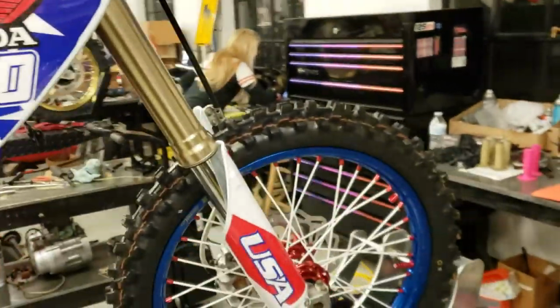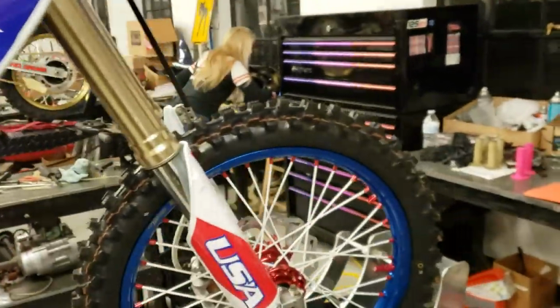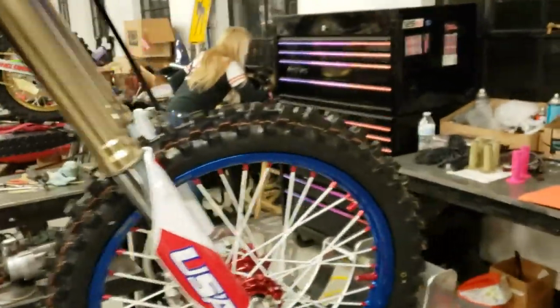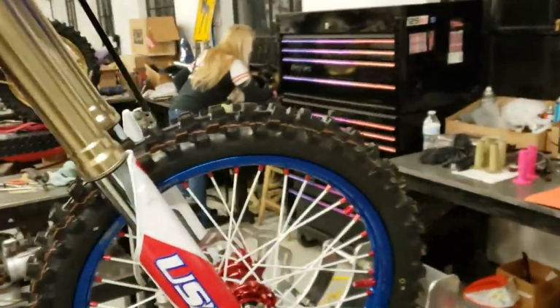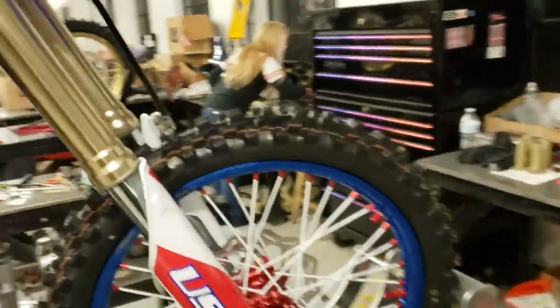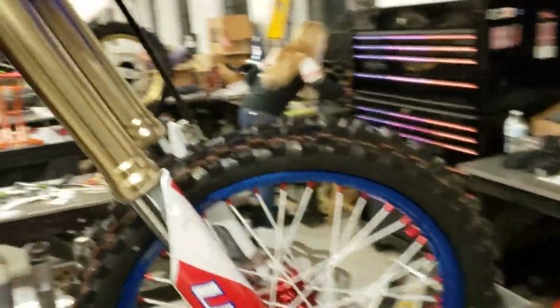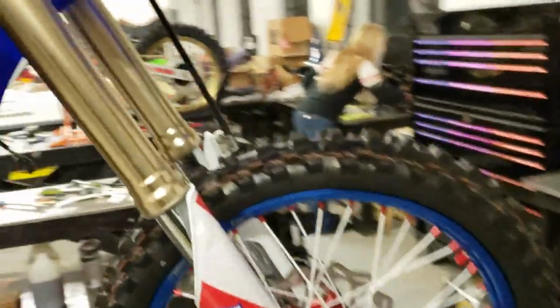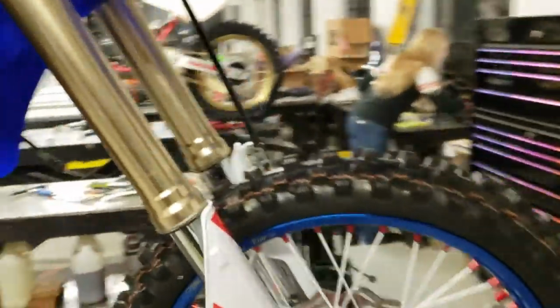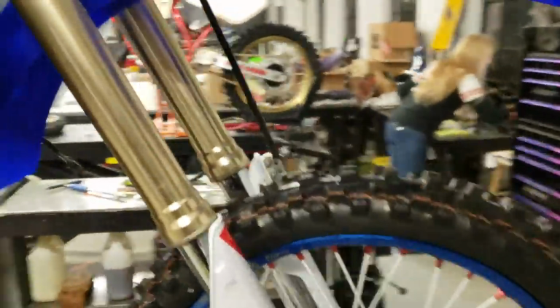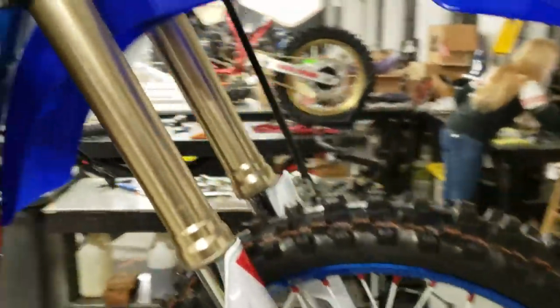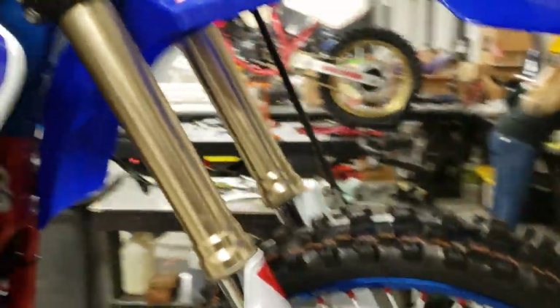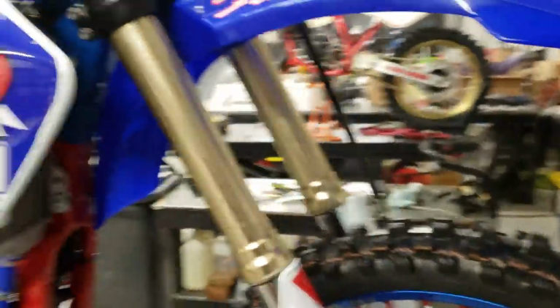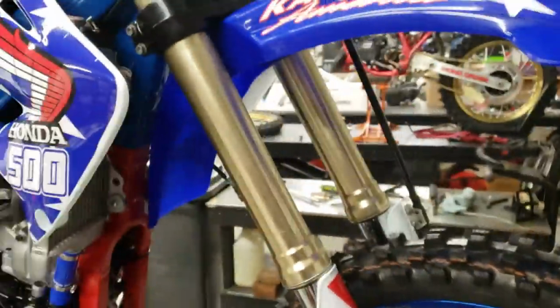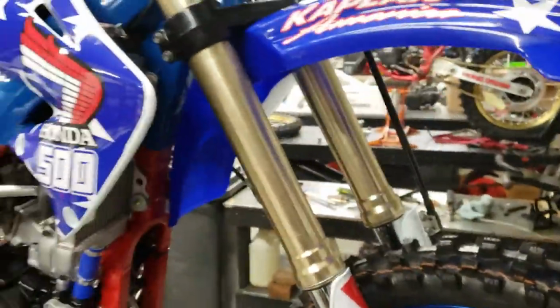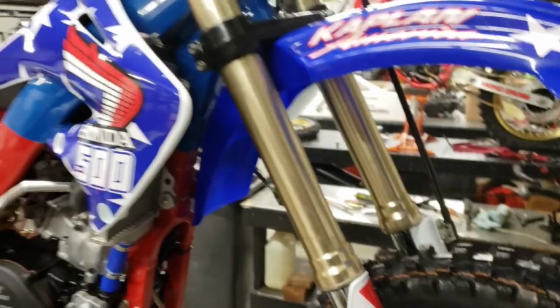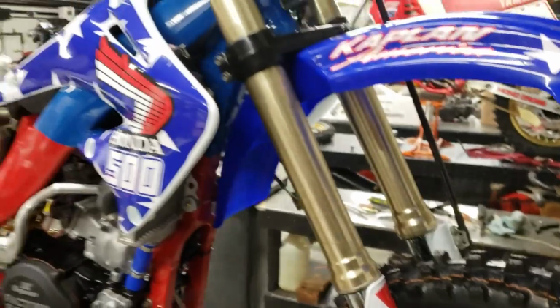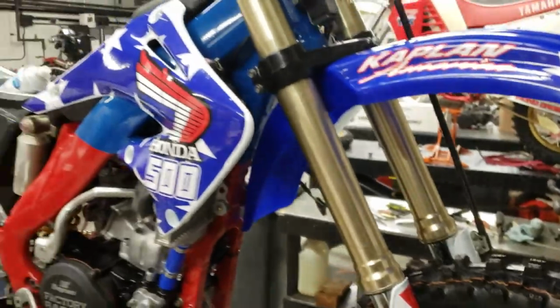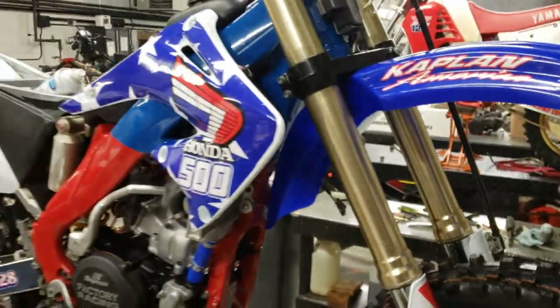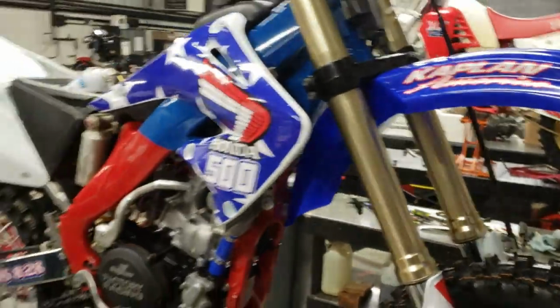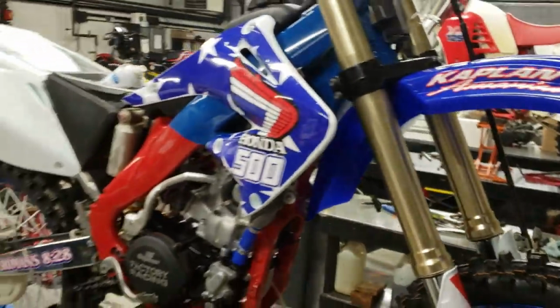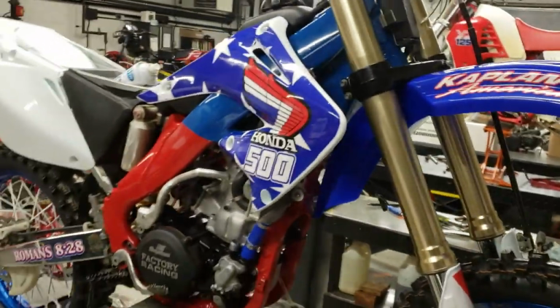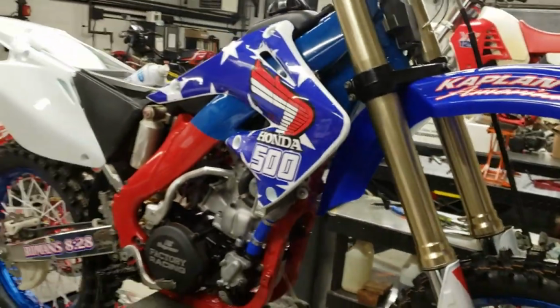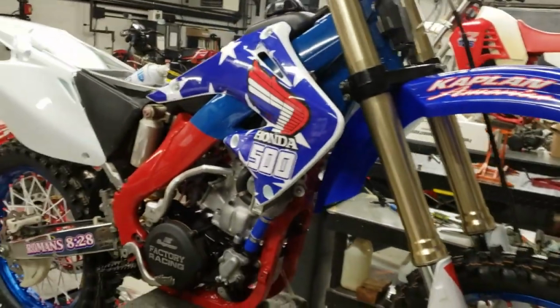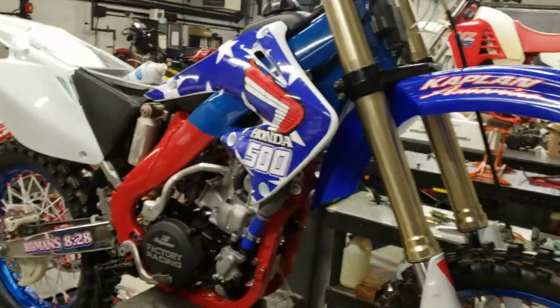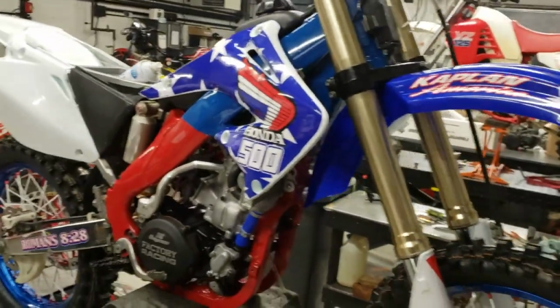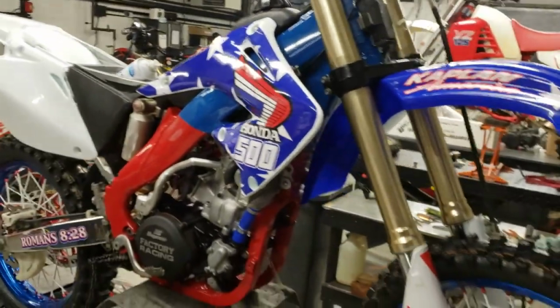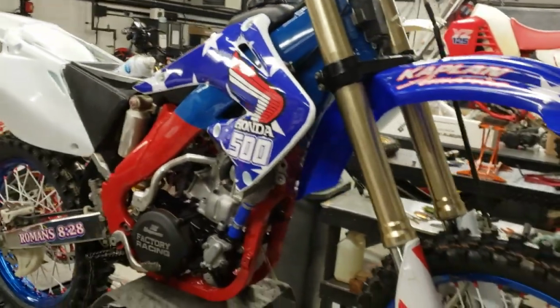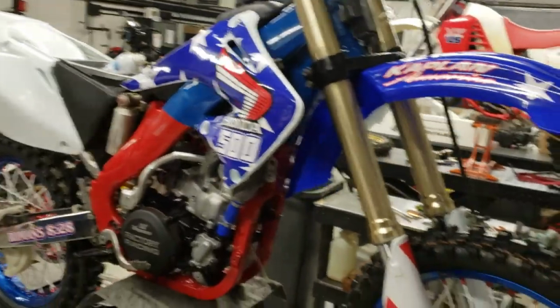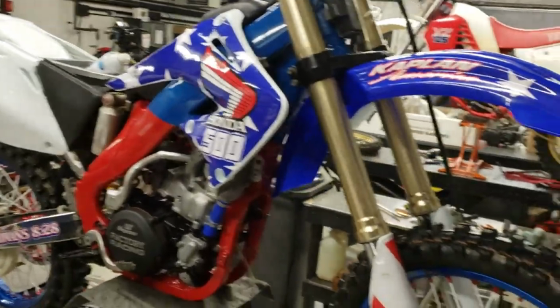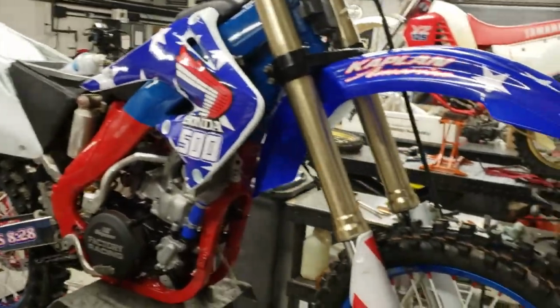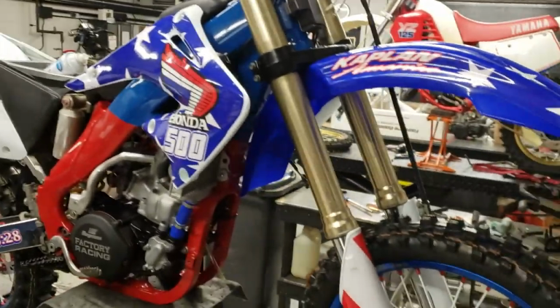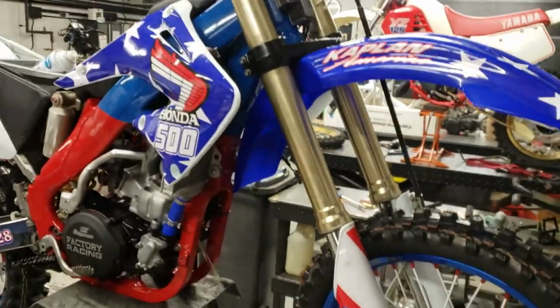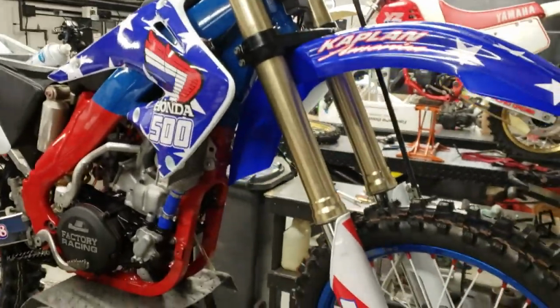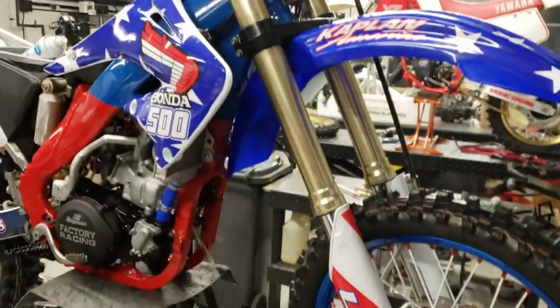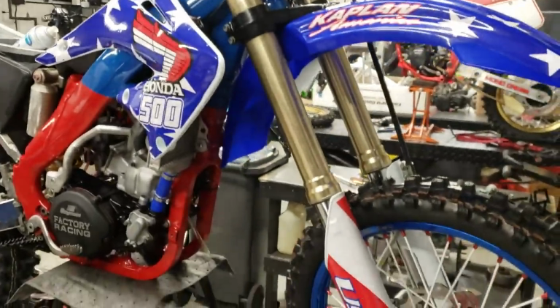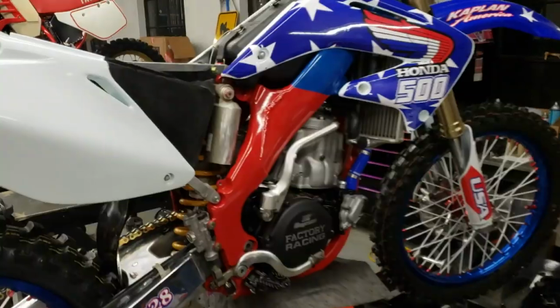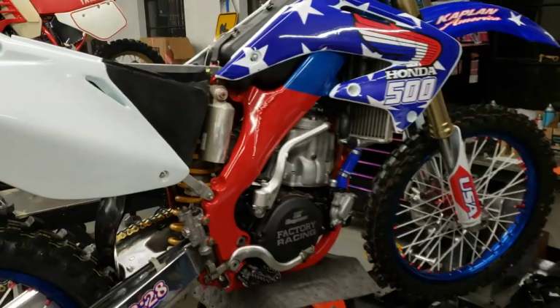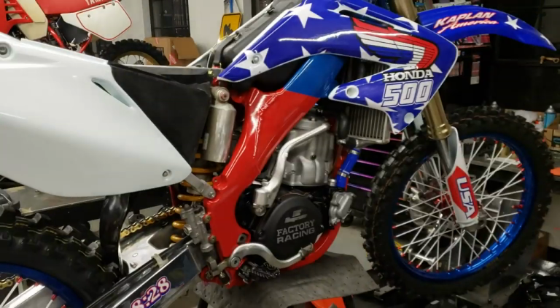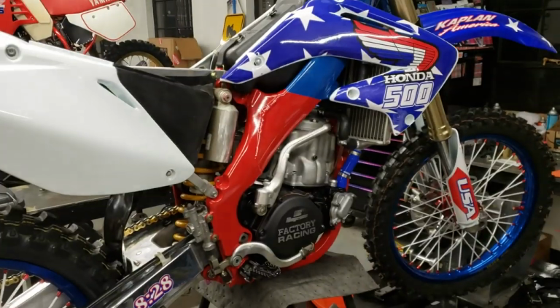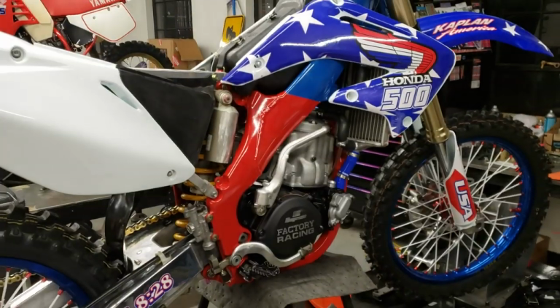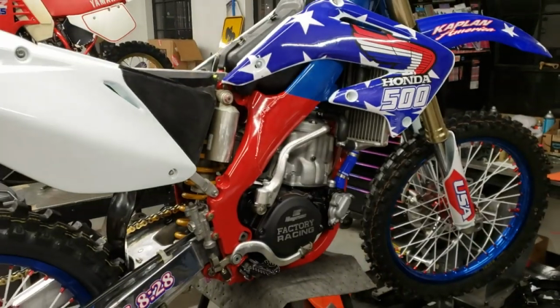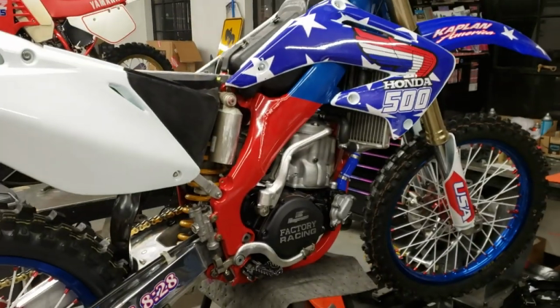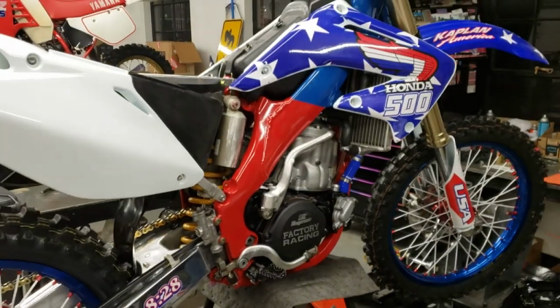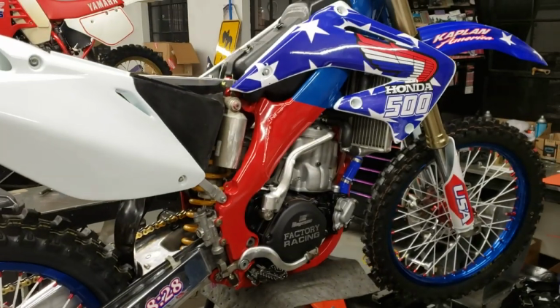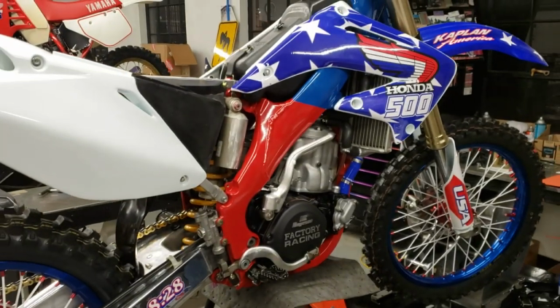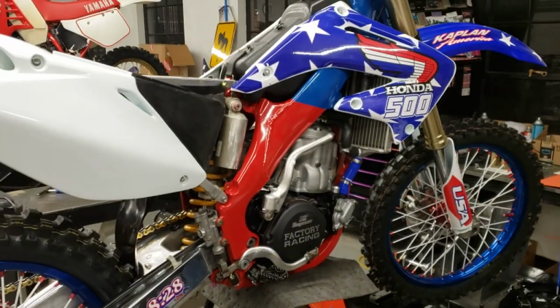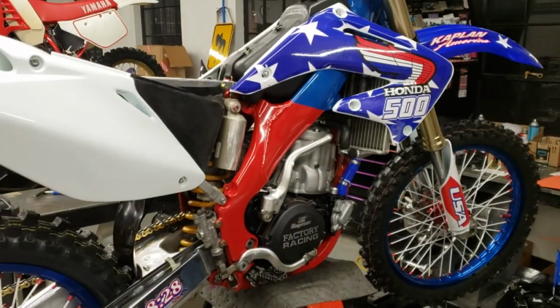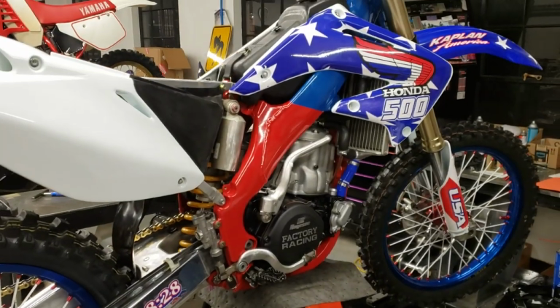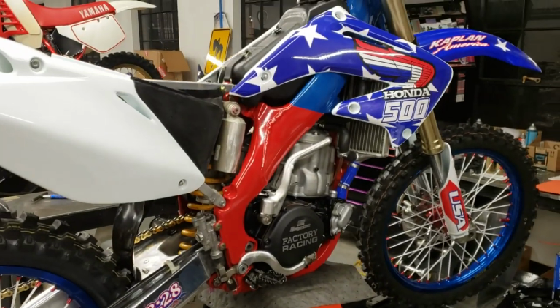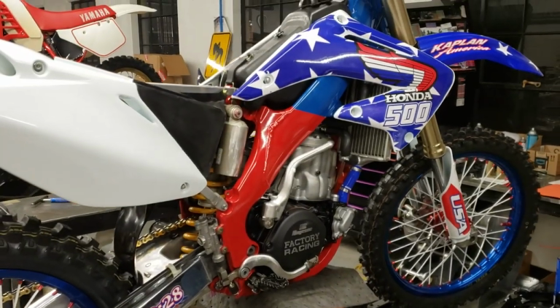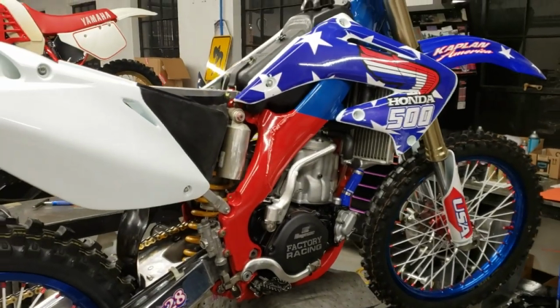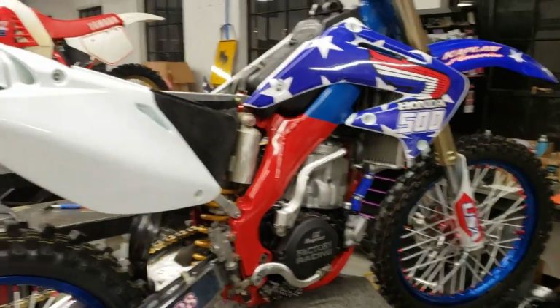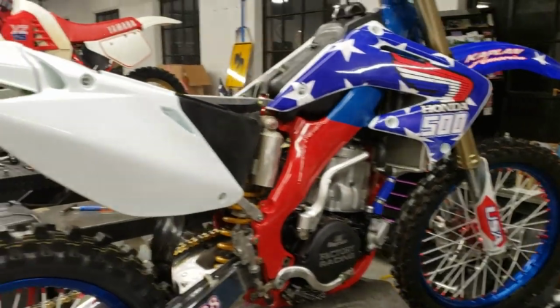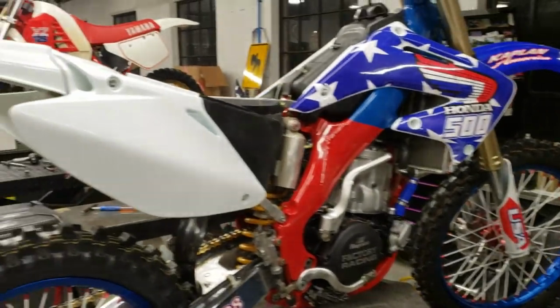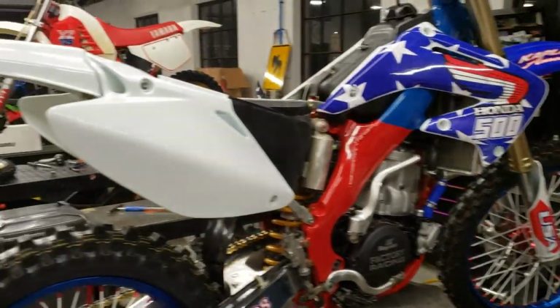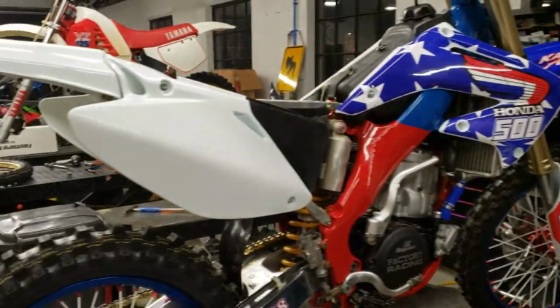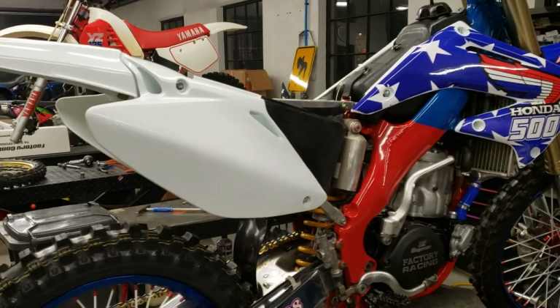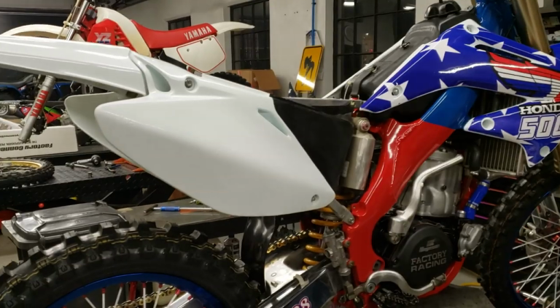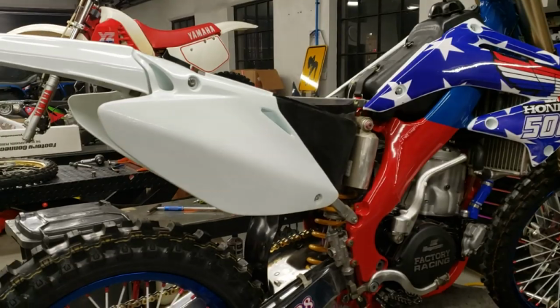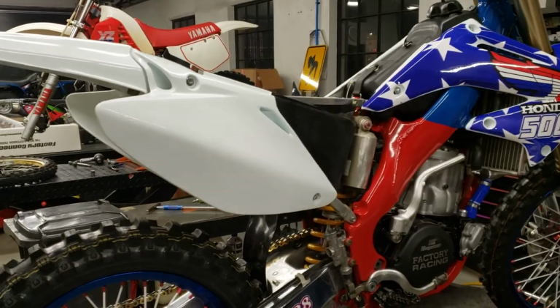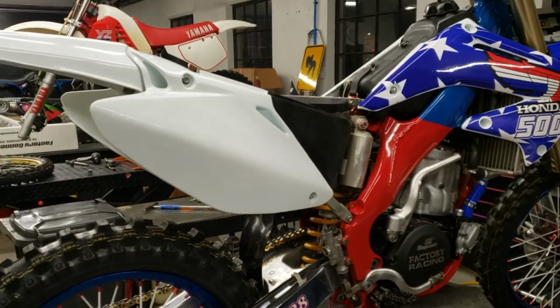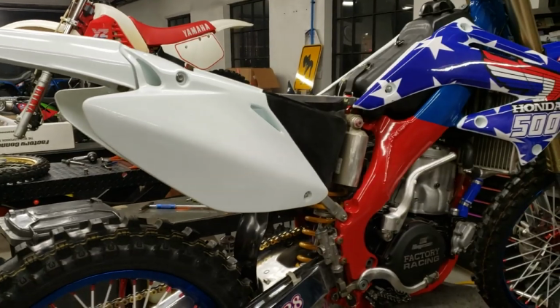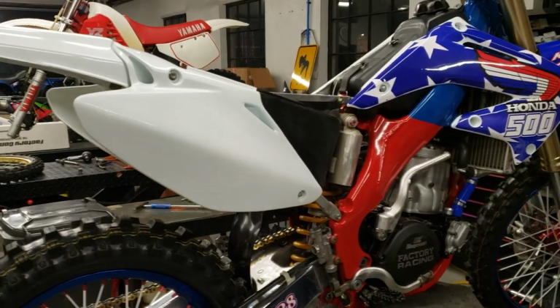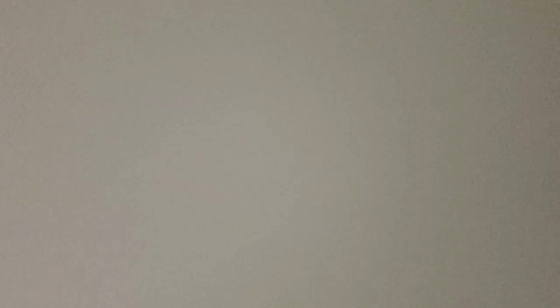Starting to take shape — it's amazing what the graphics do. The next piece of the puzzle is the rear number plate.